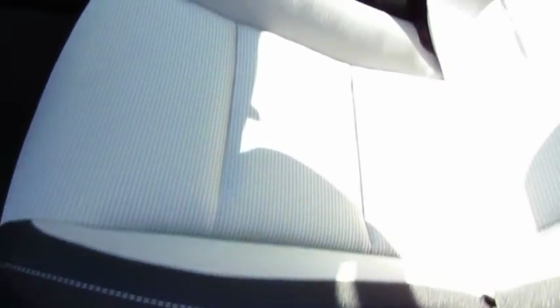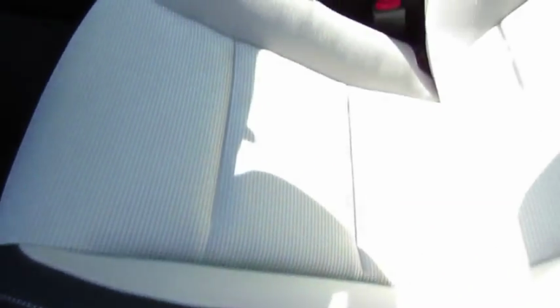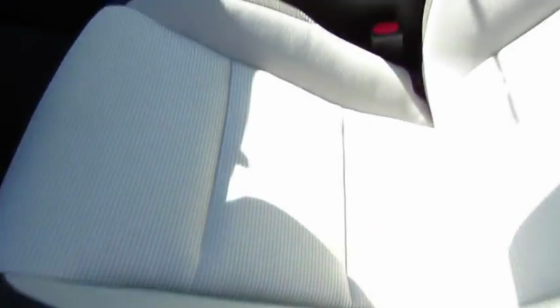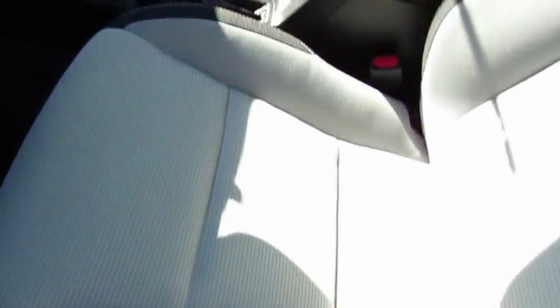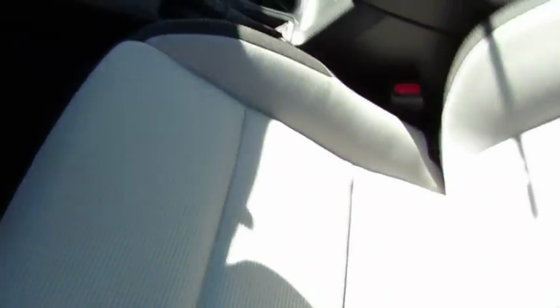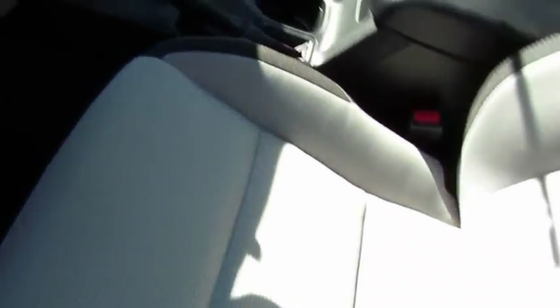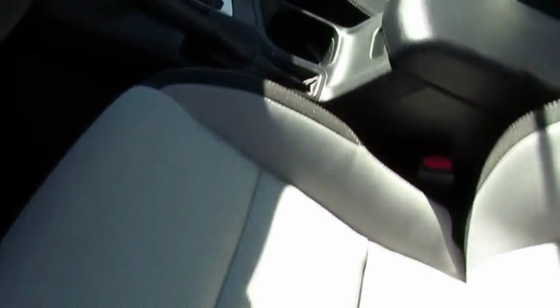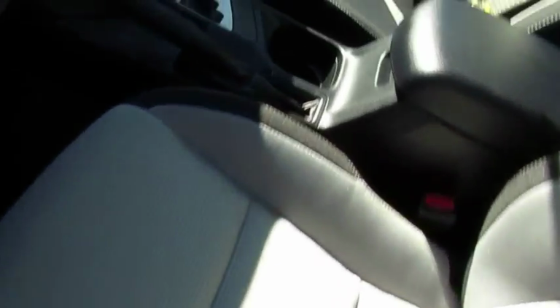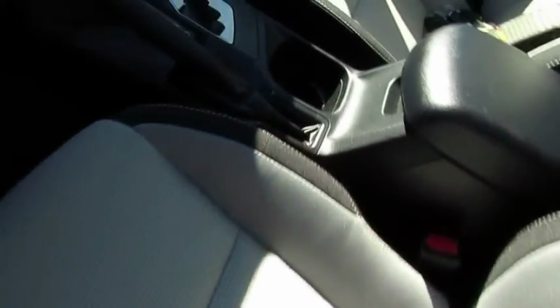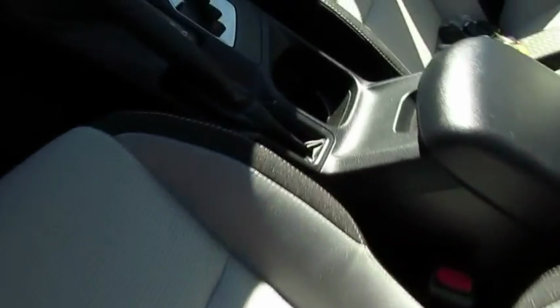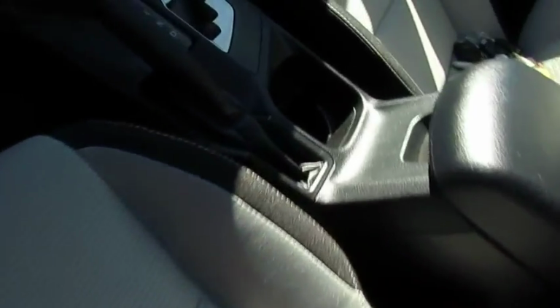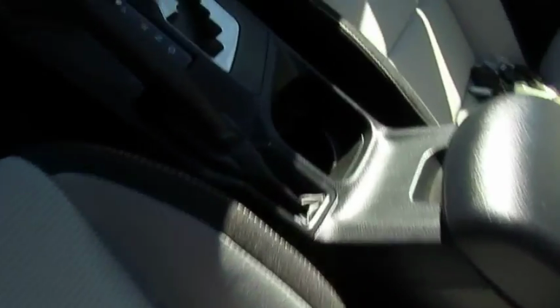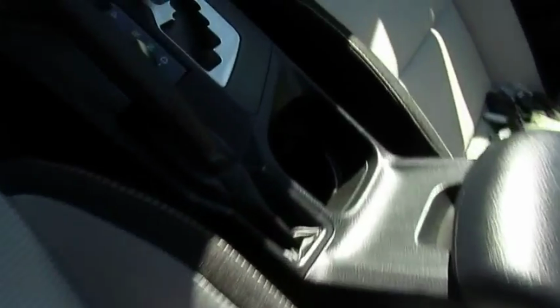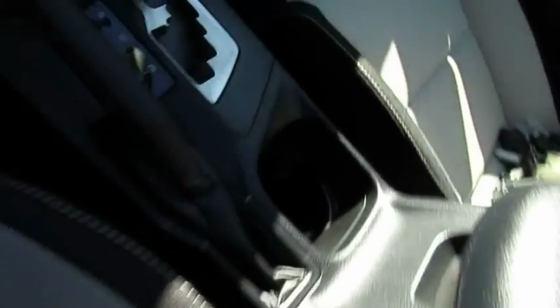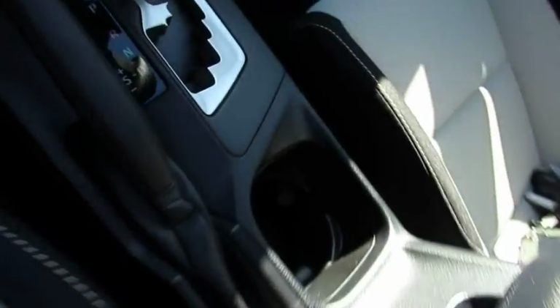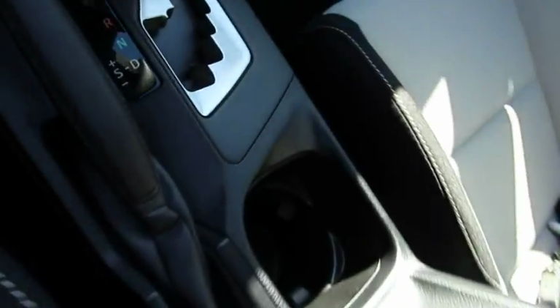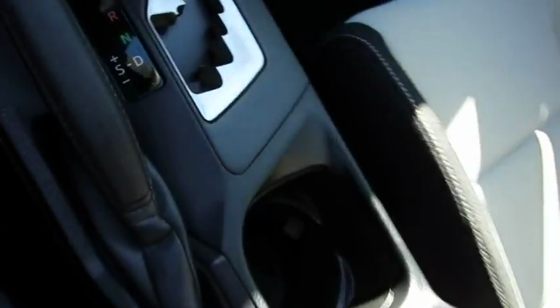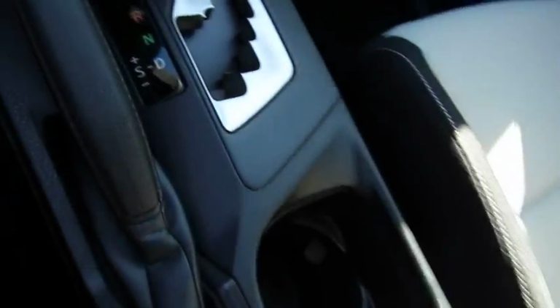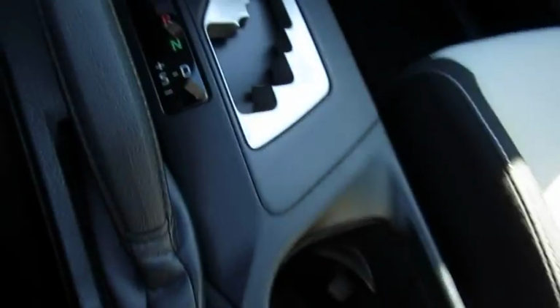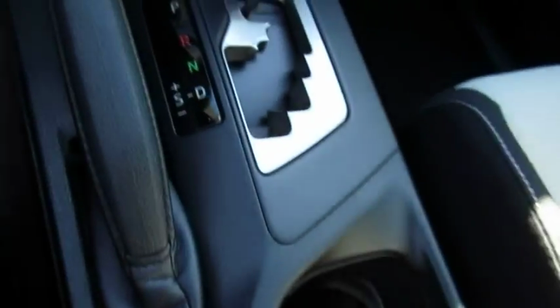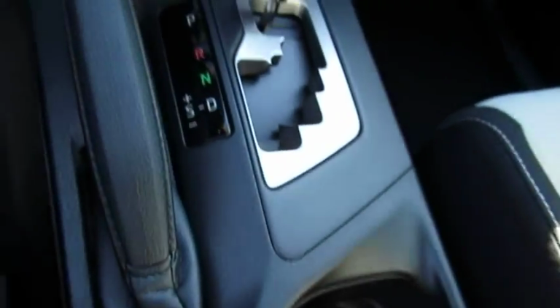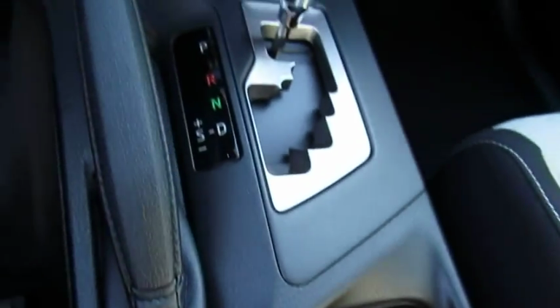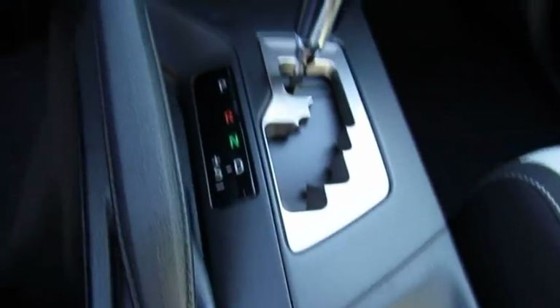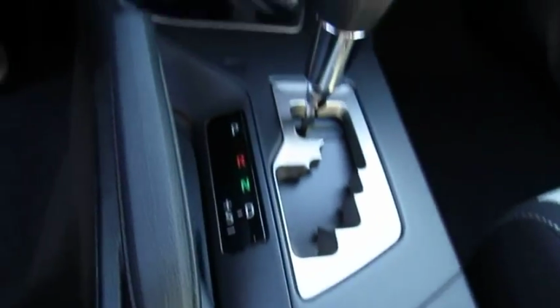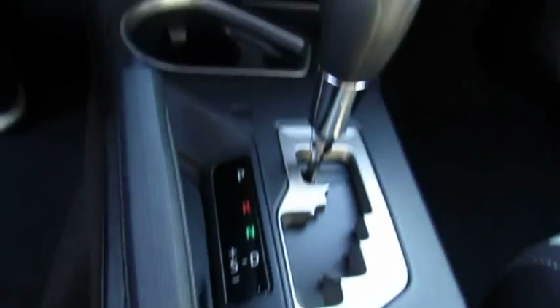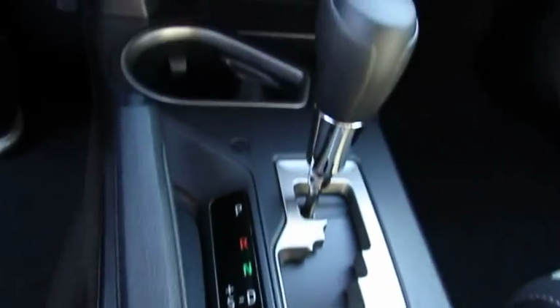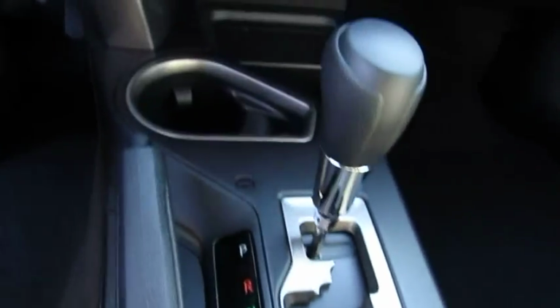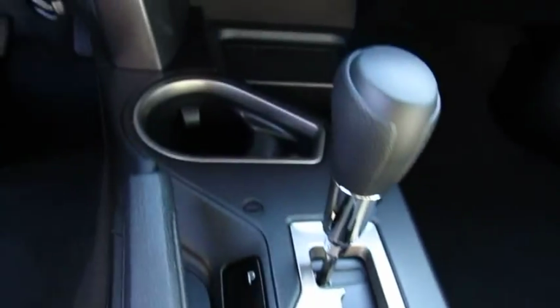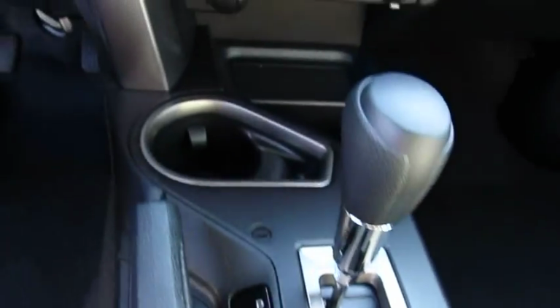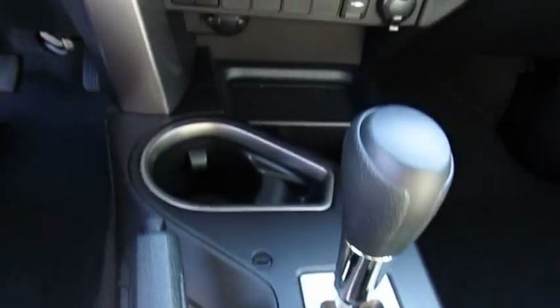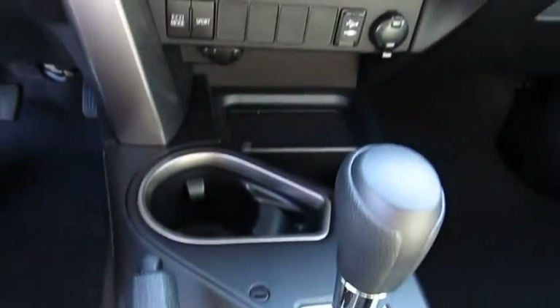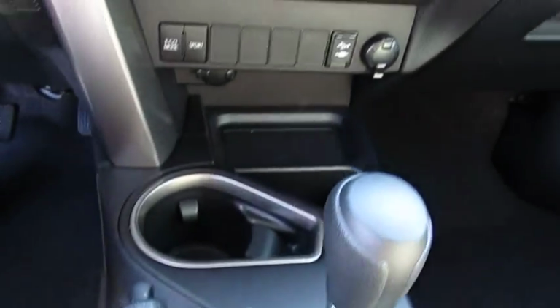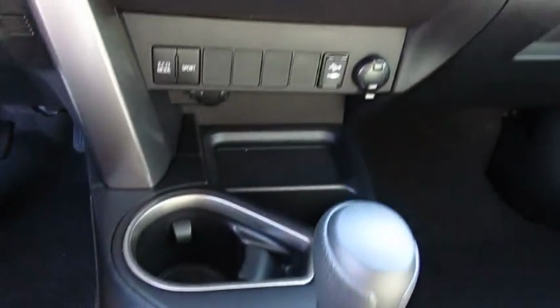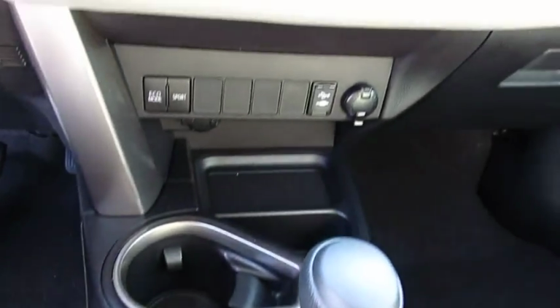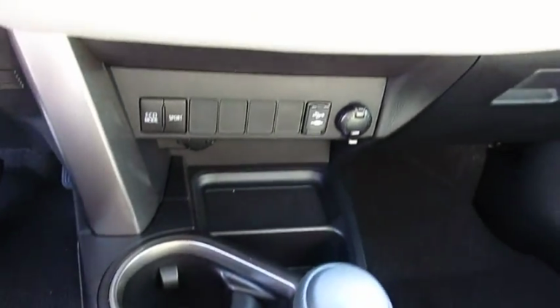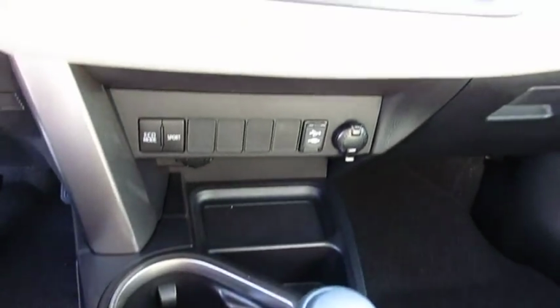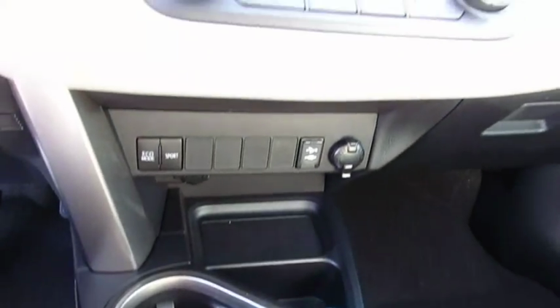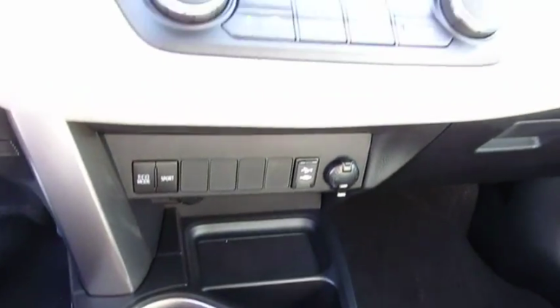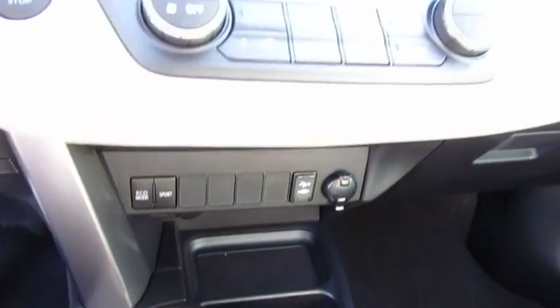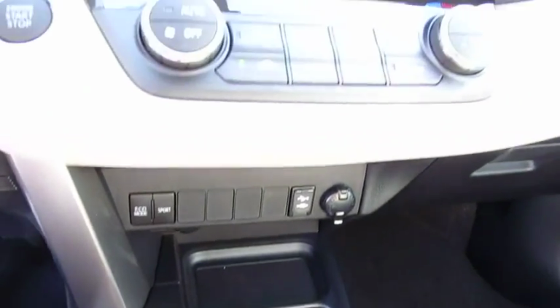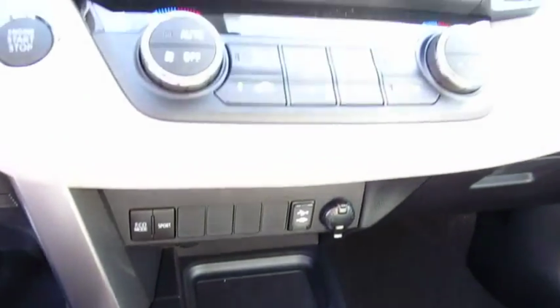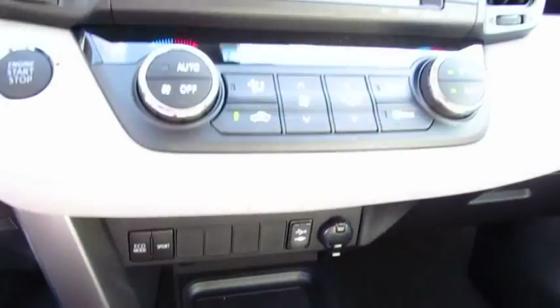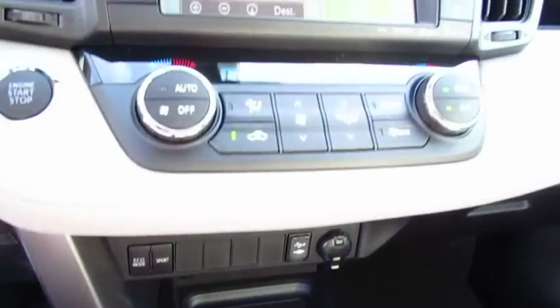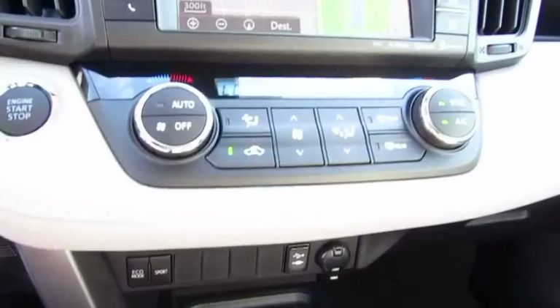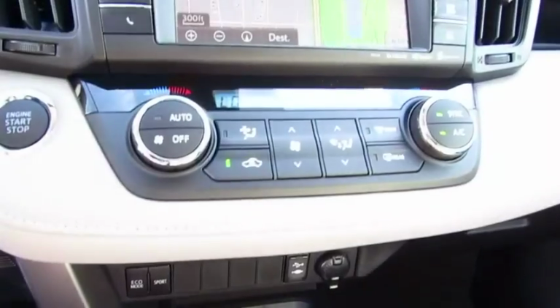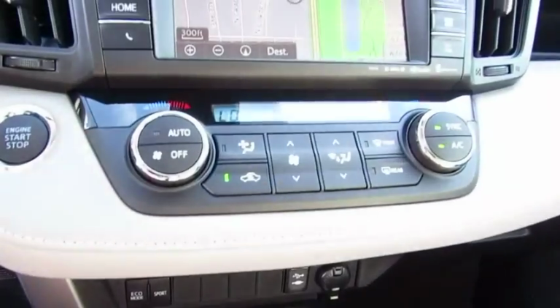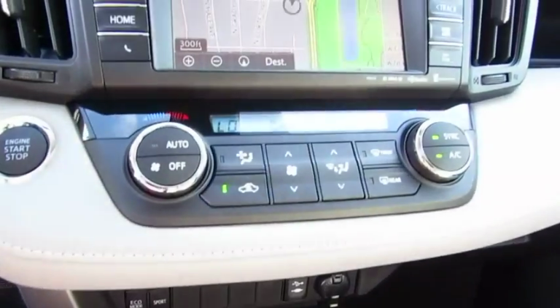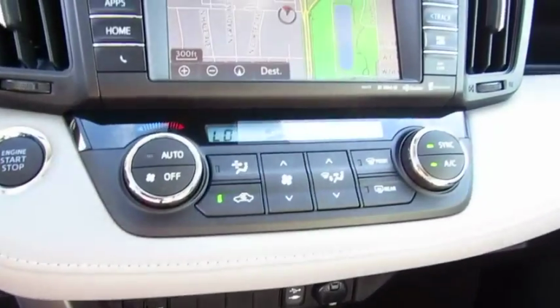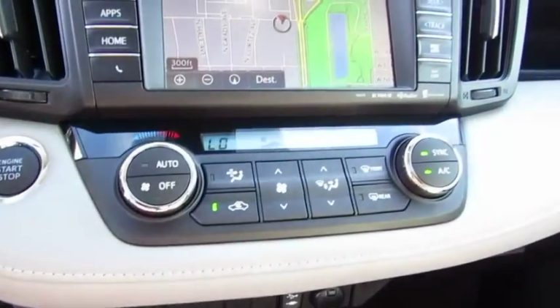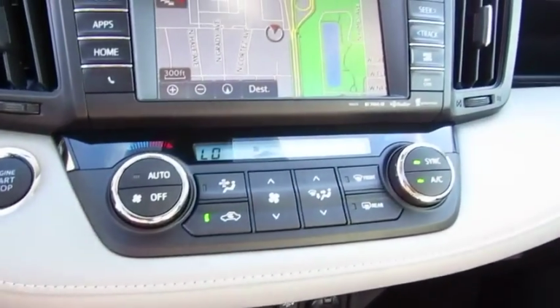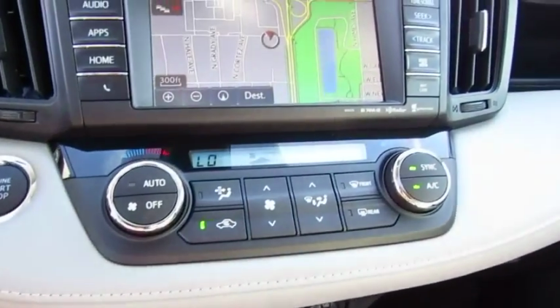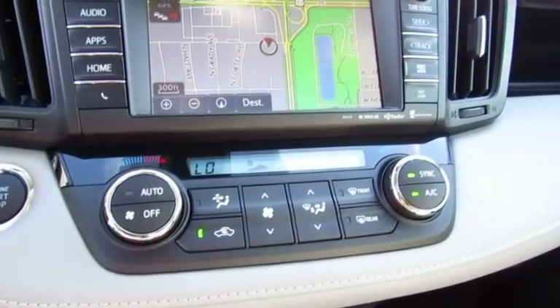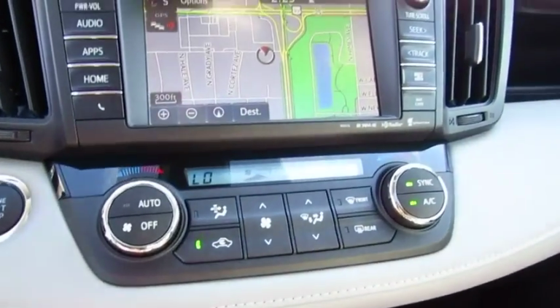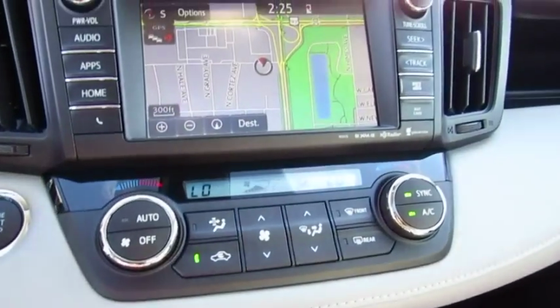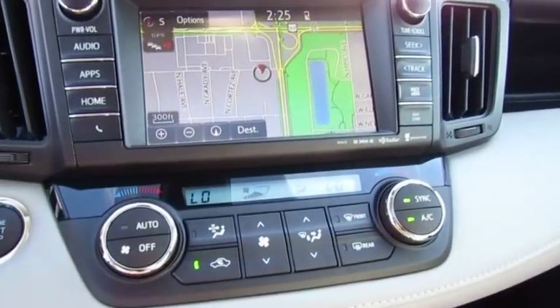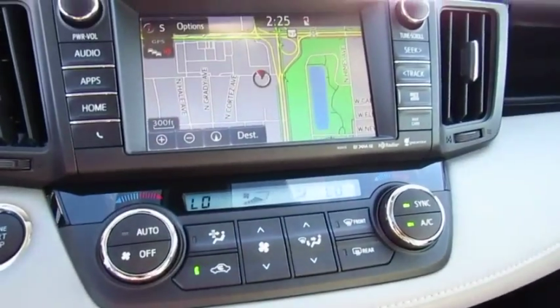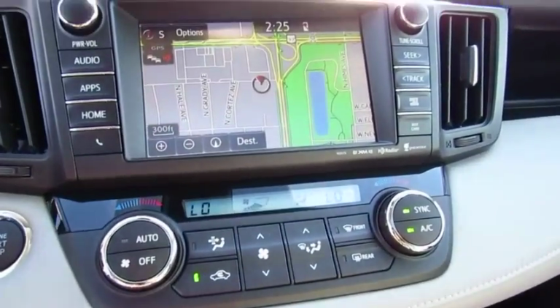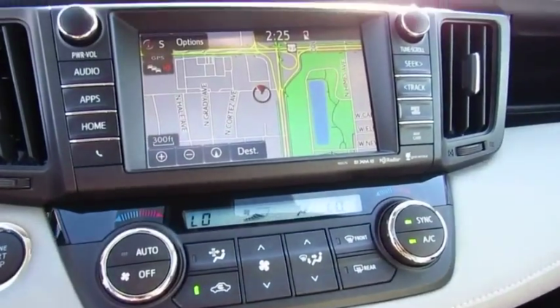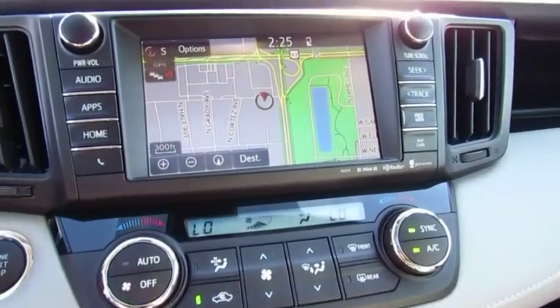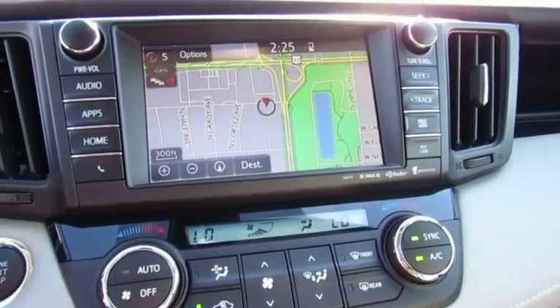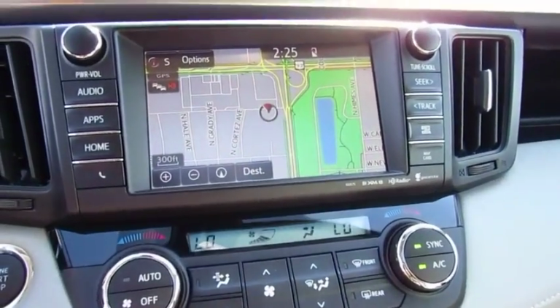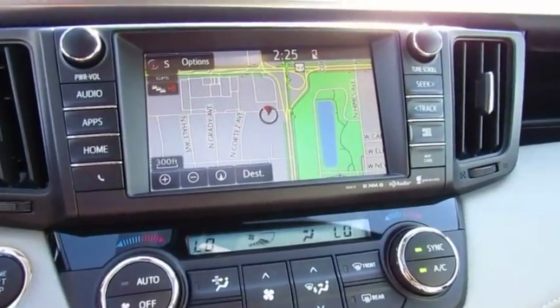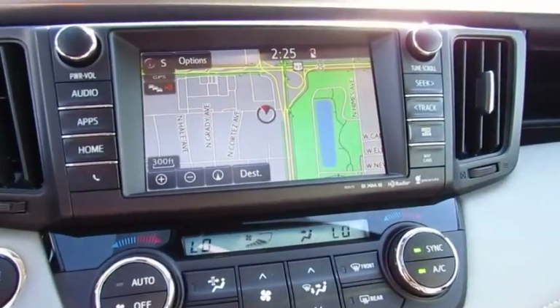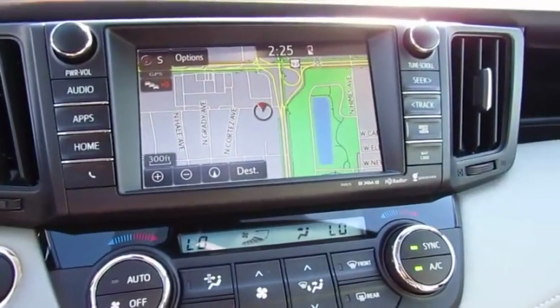Anti-lock braking system, traction control, air conditioning, Bluetooth wireless data link for hands-free phone.